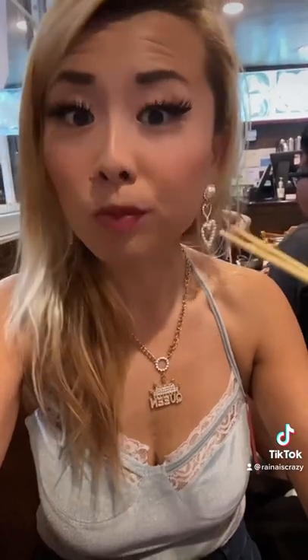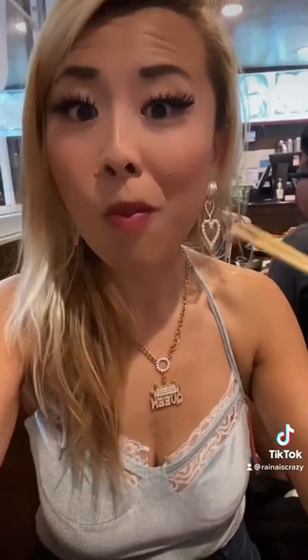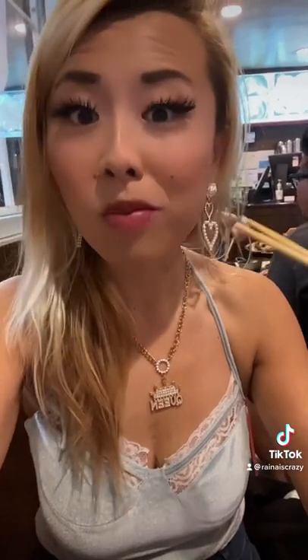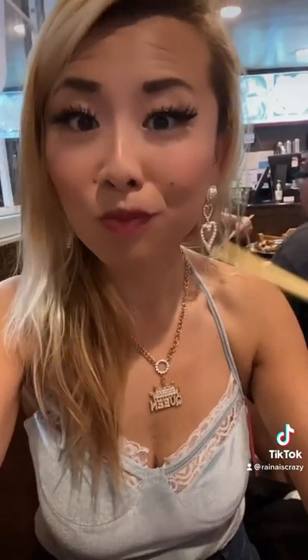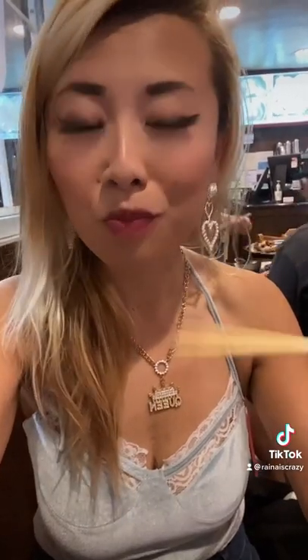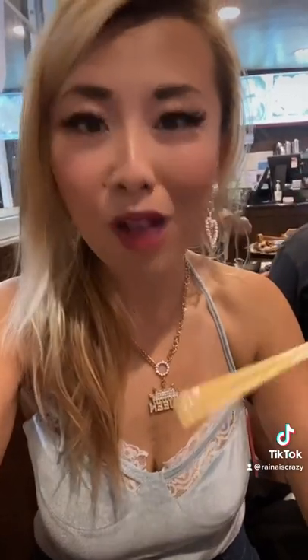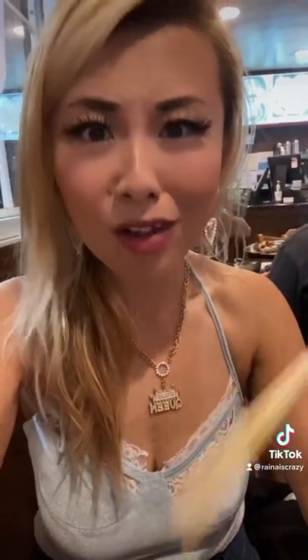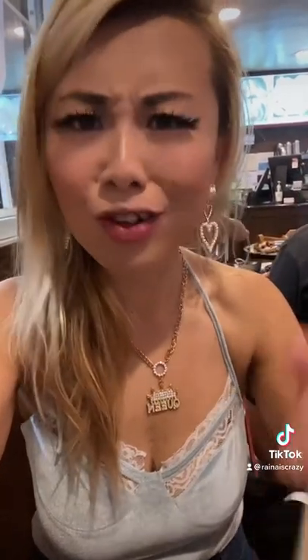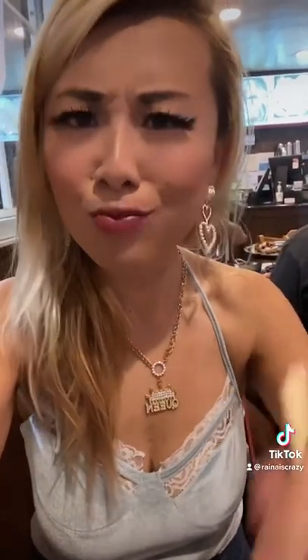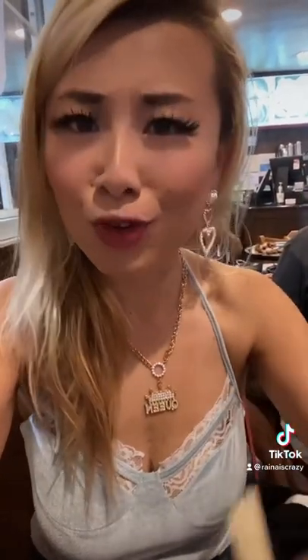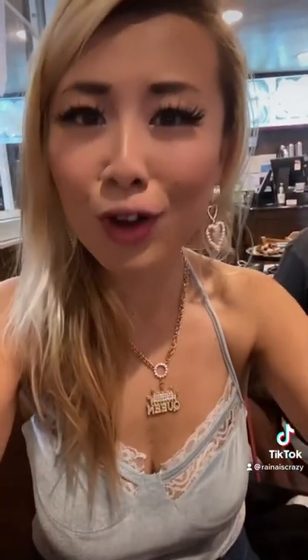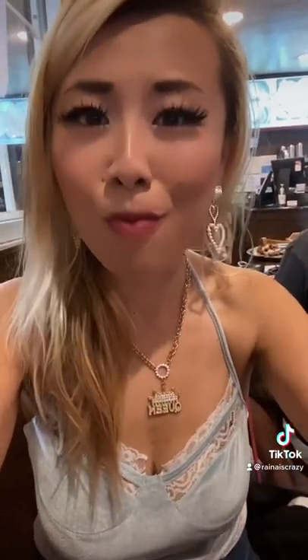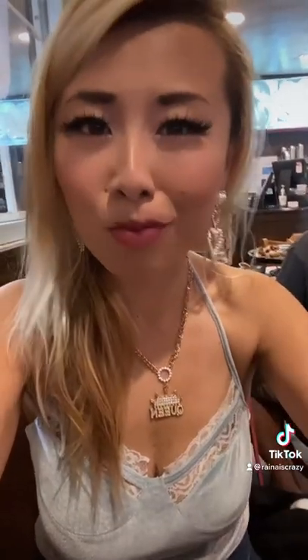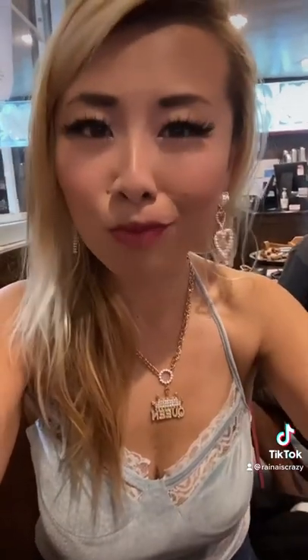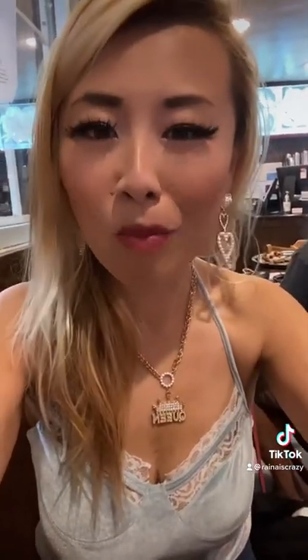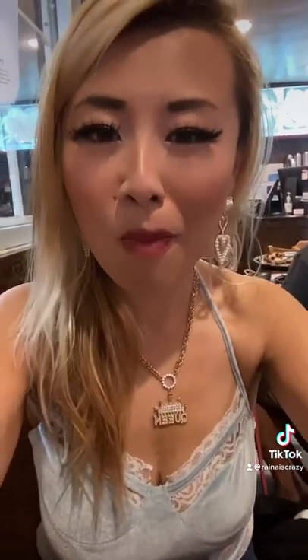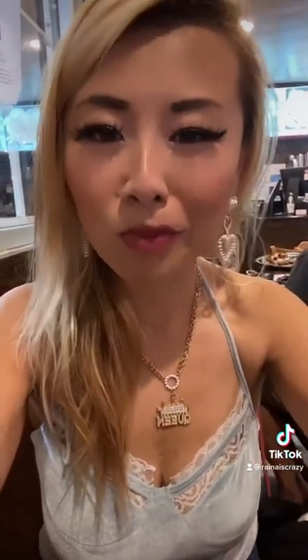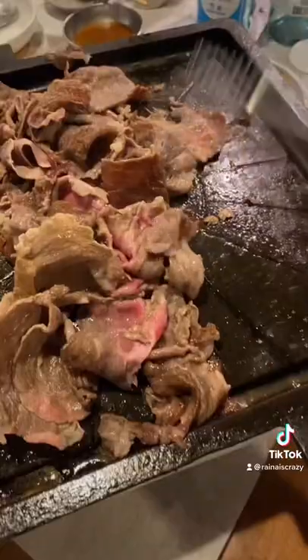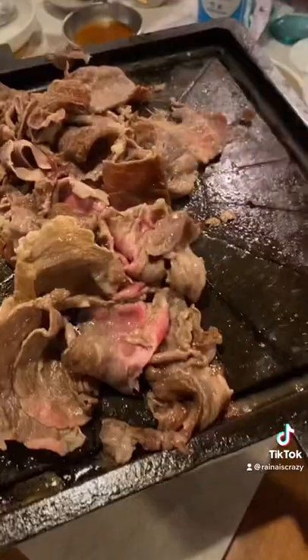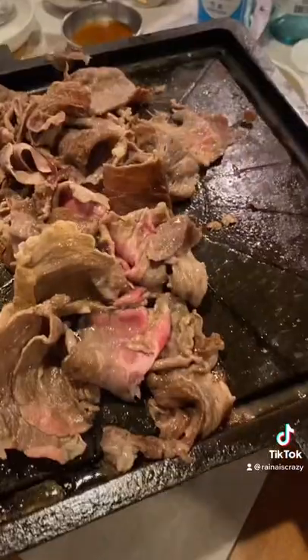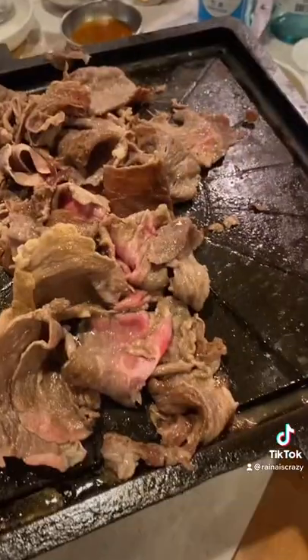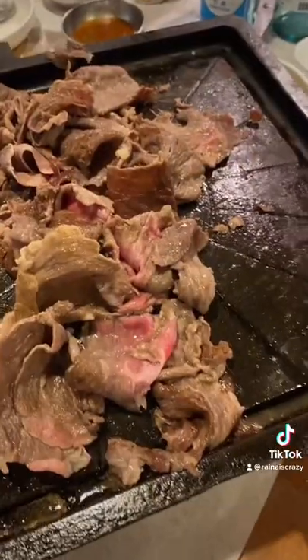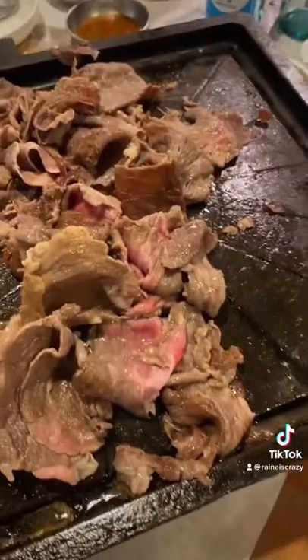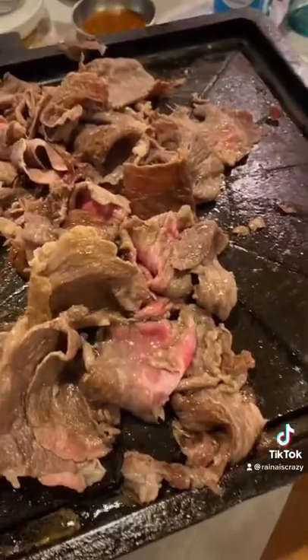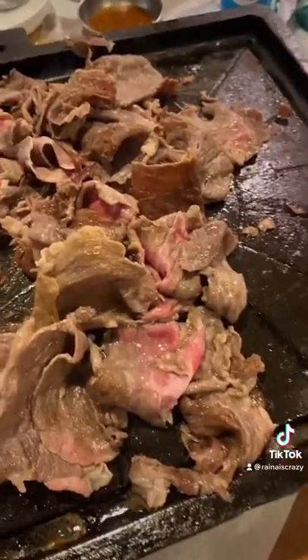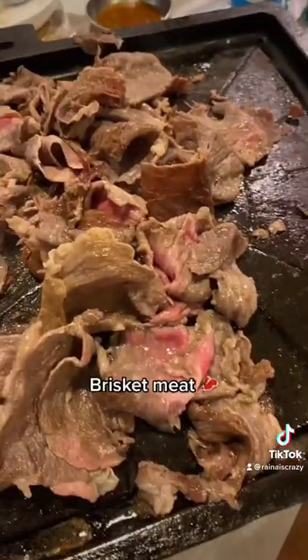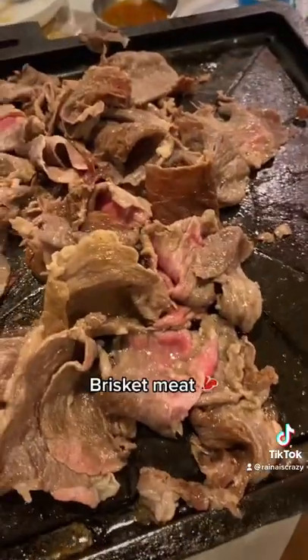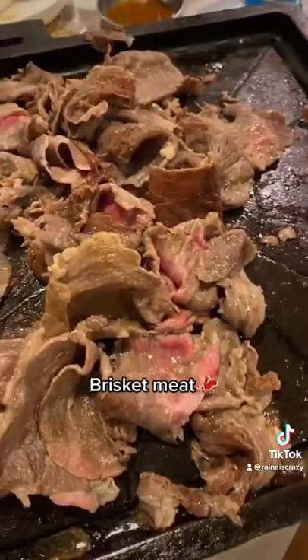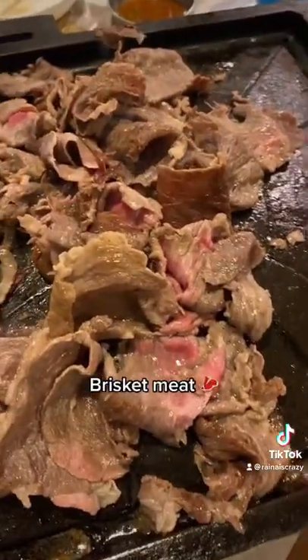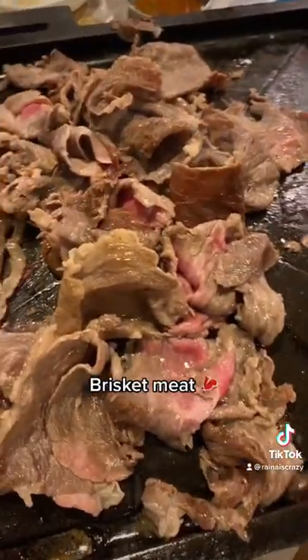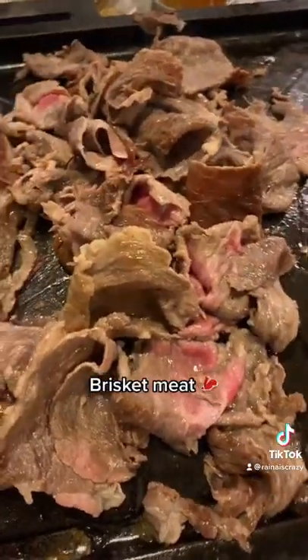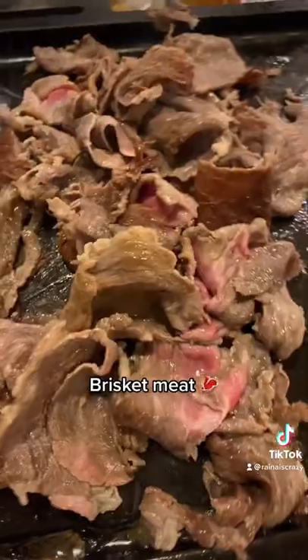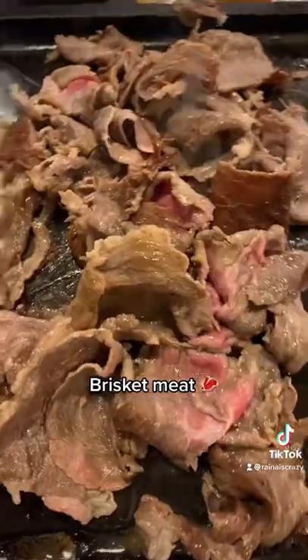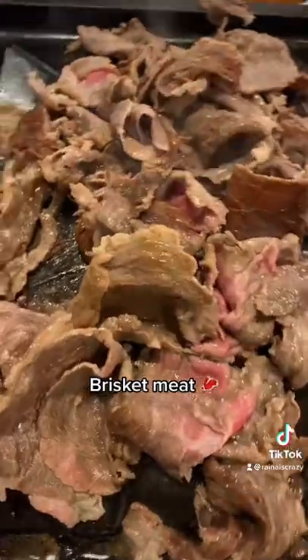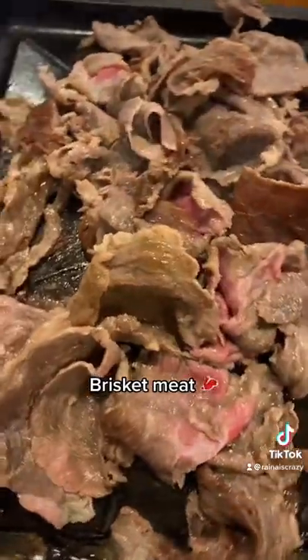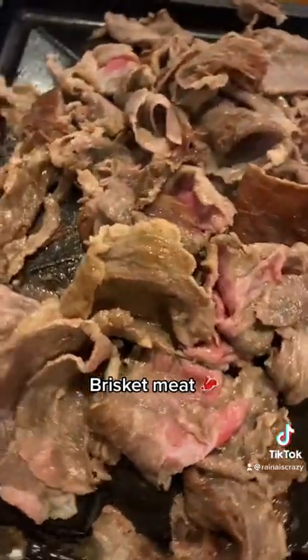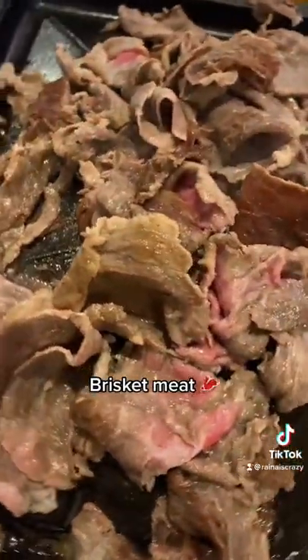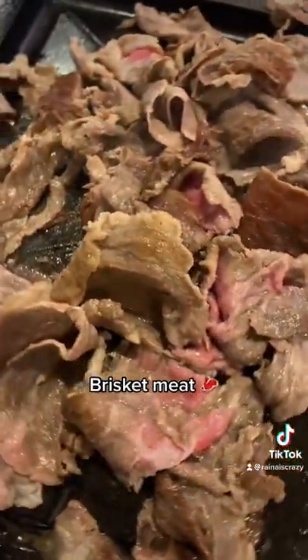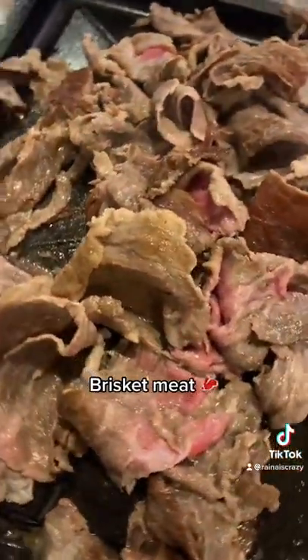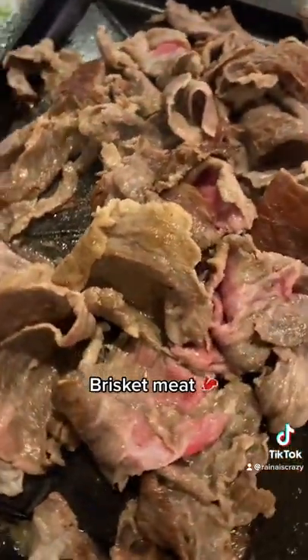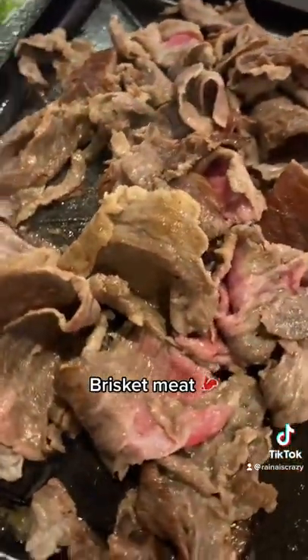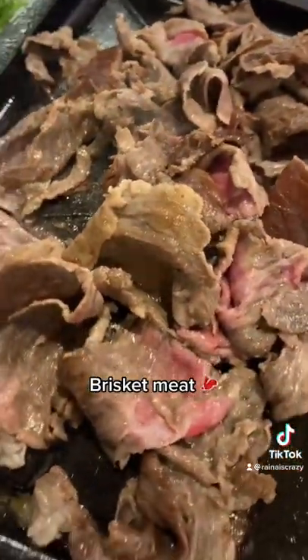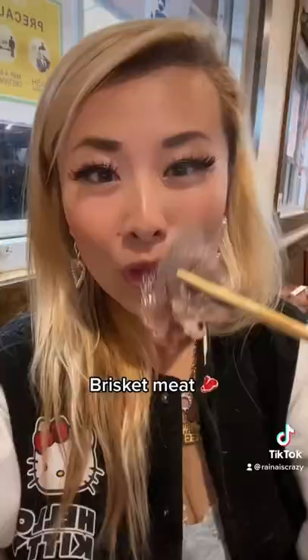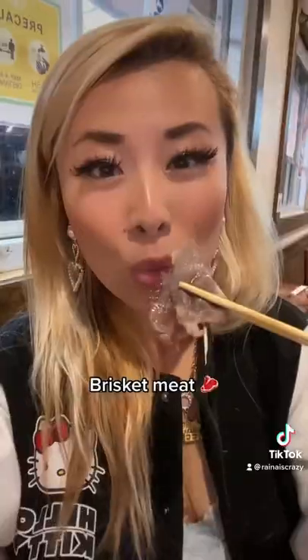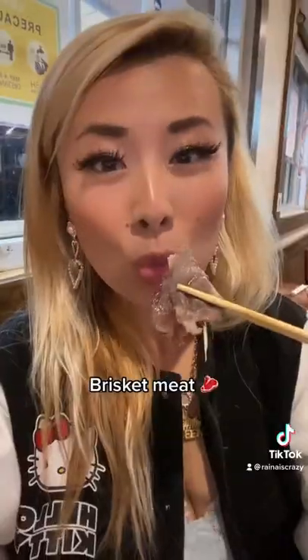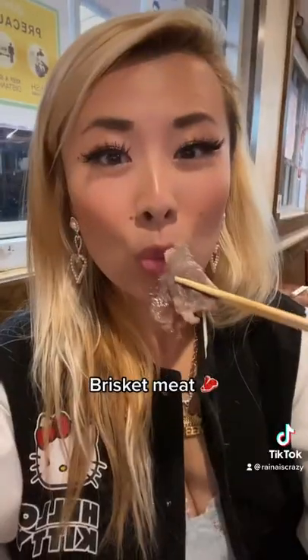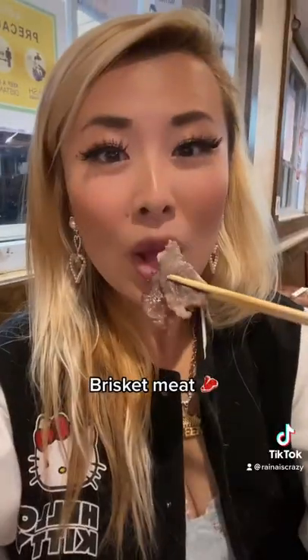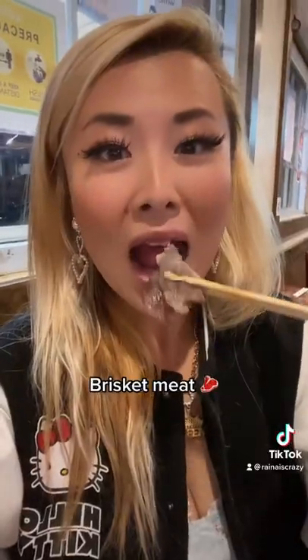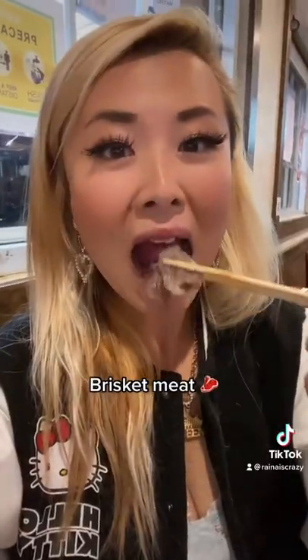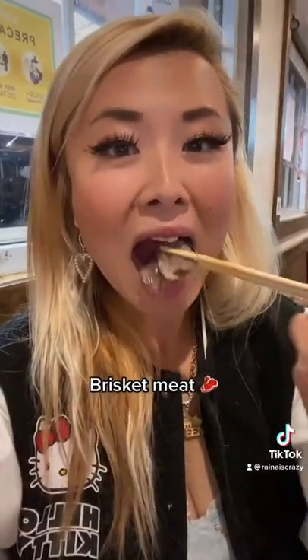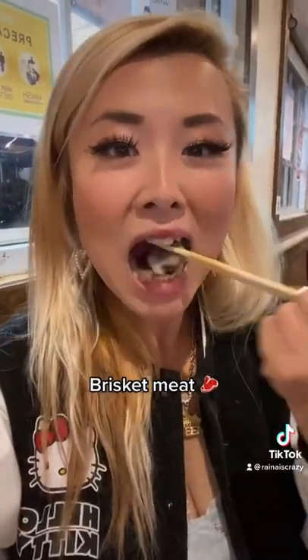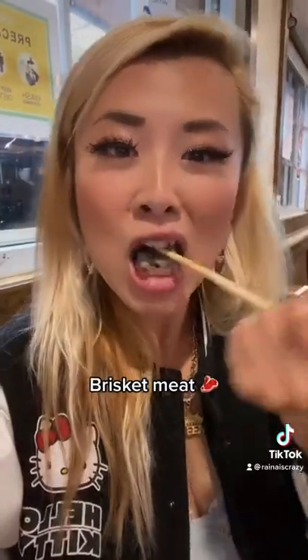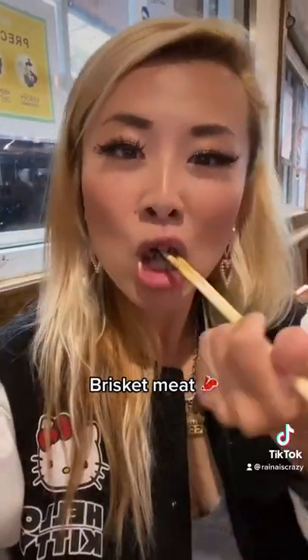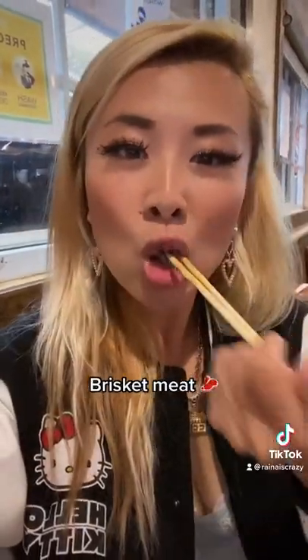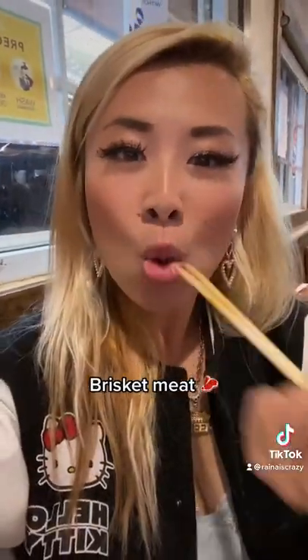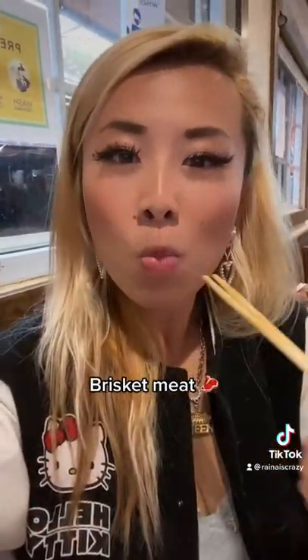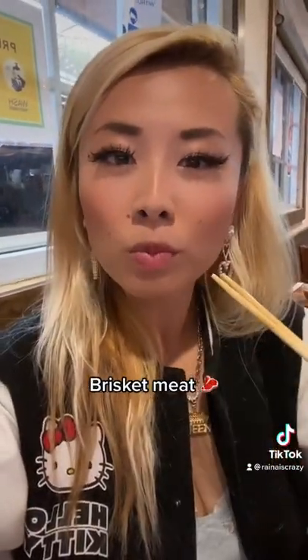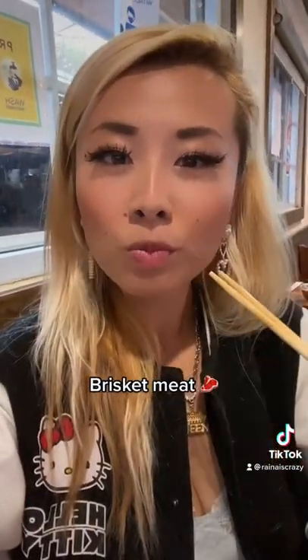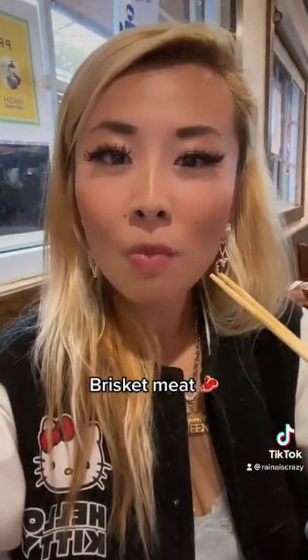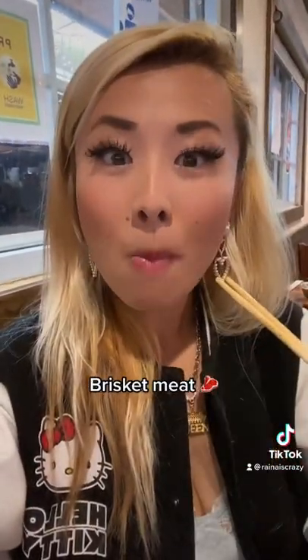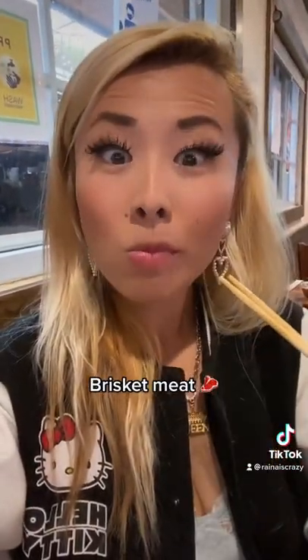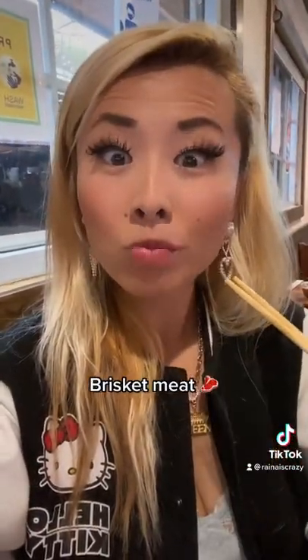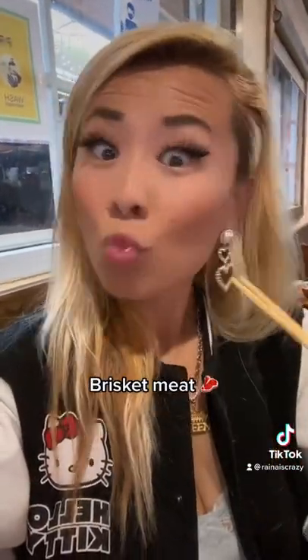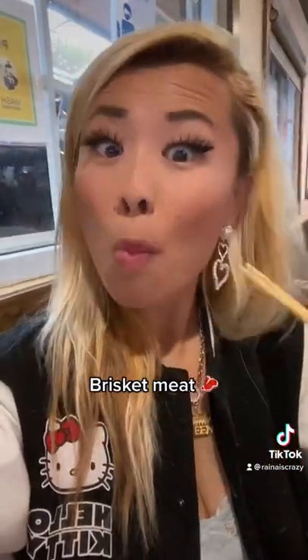We also had some of their brisket, which was so good — really fresh meat. If you guys try this place out, let them know I sent you!